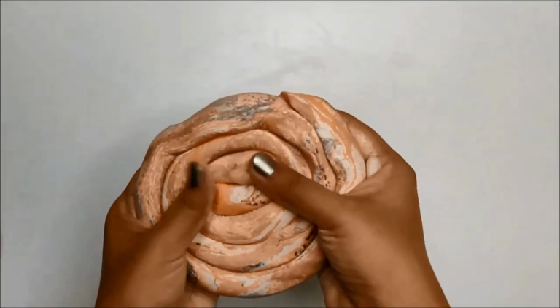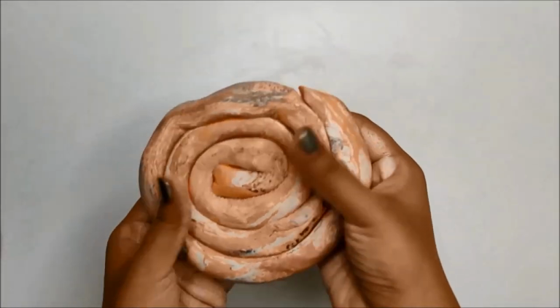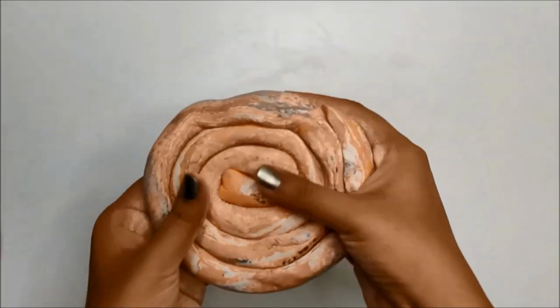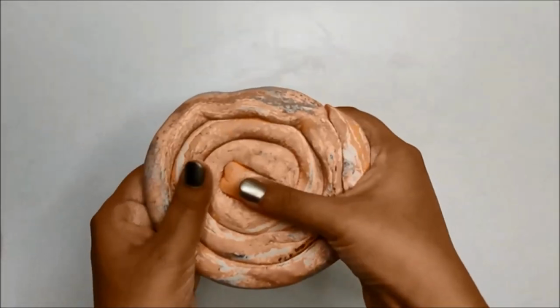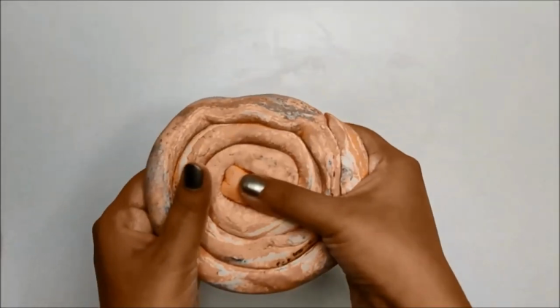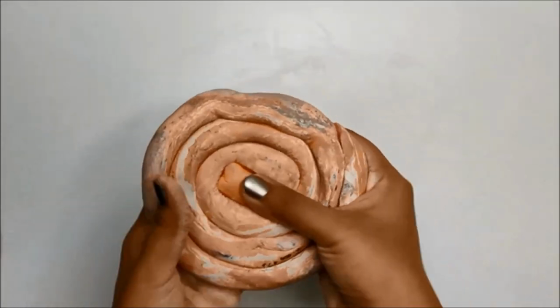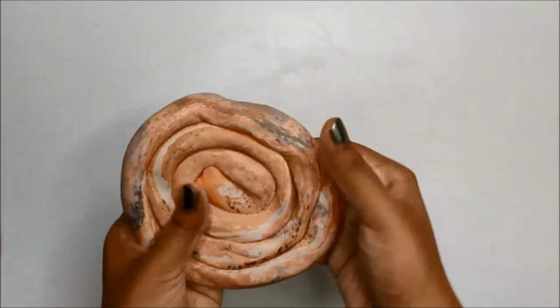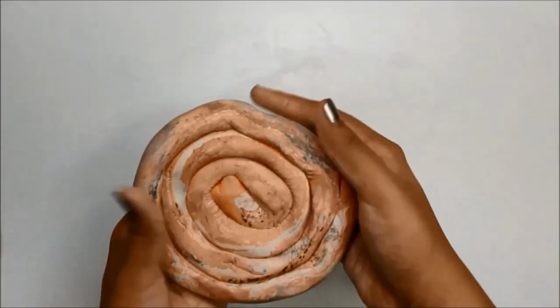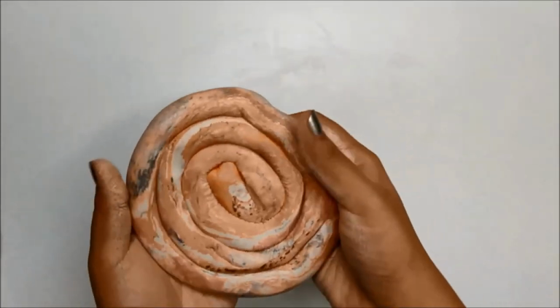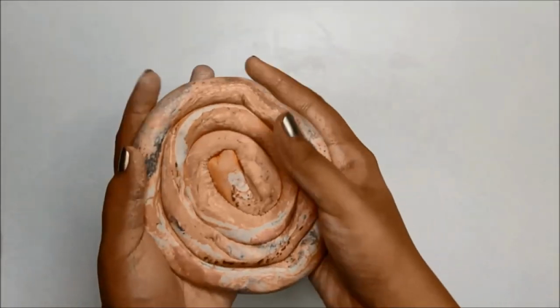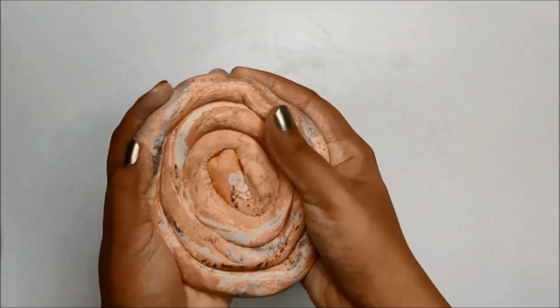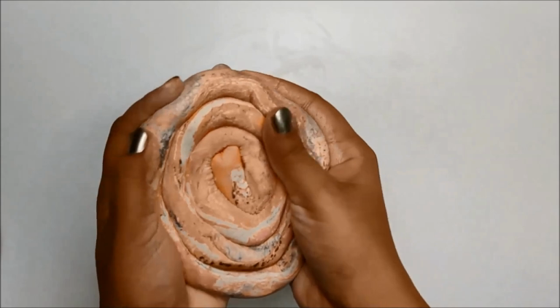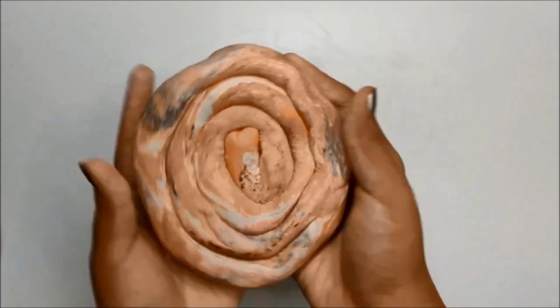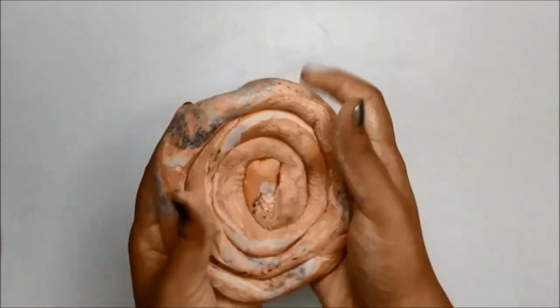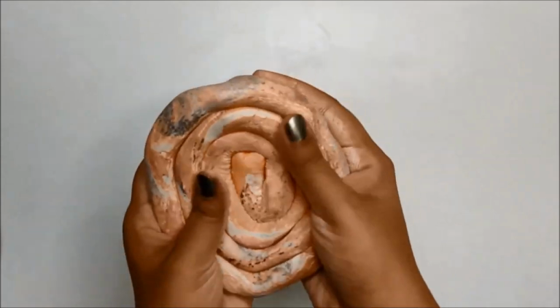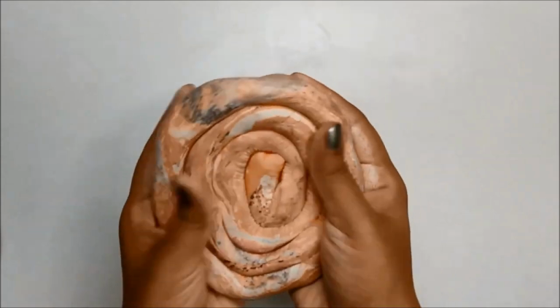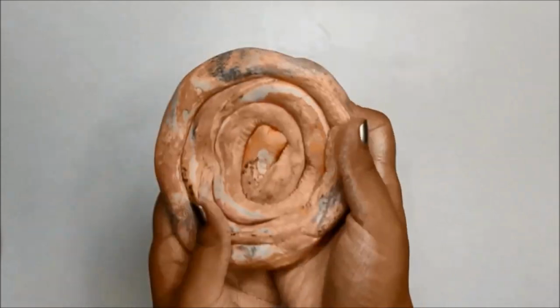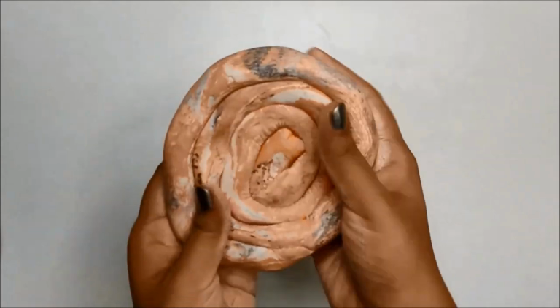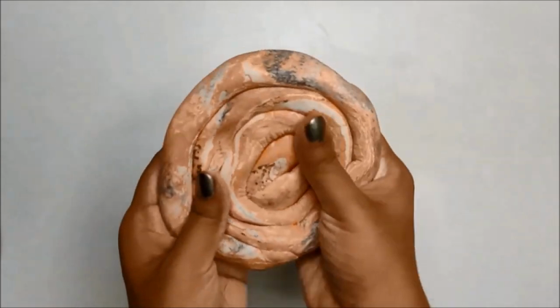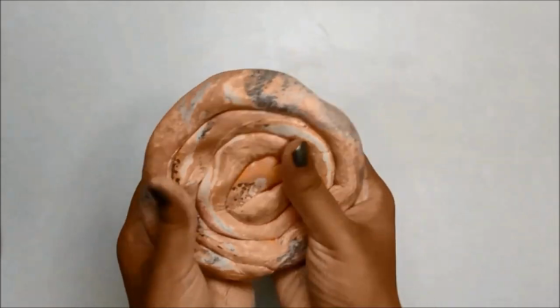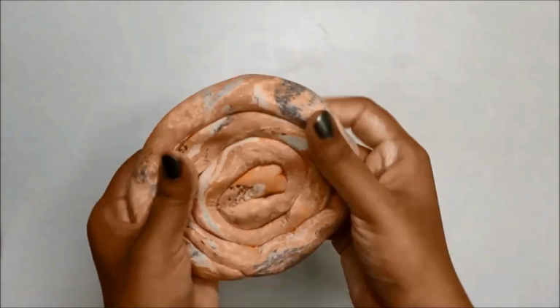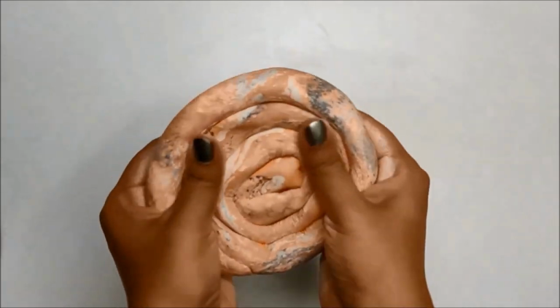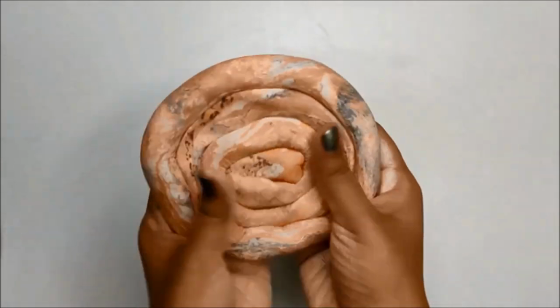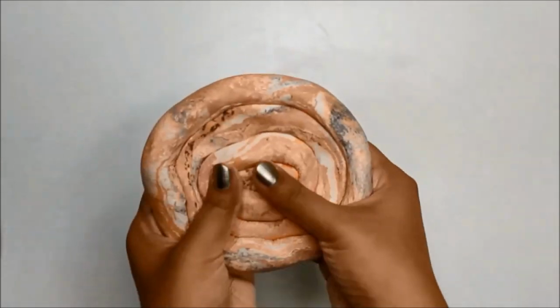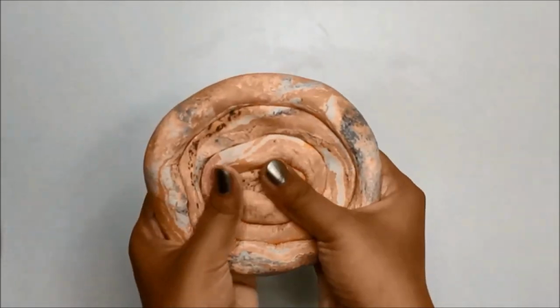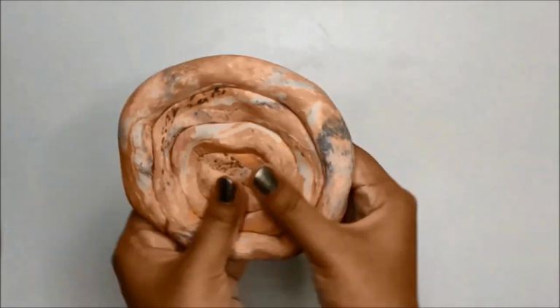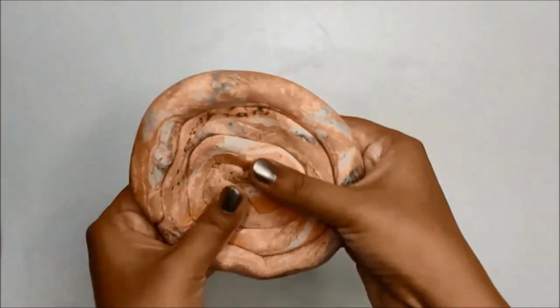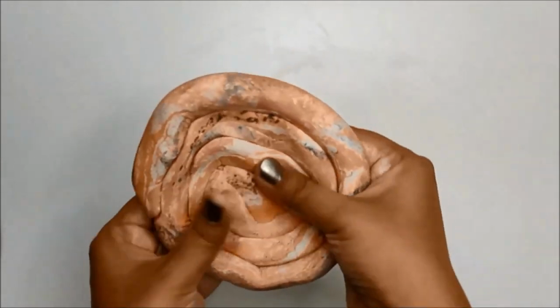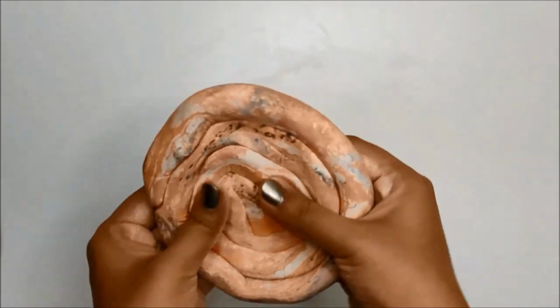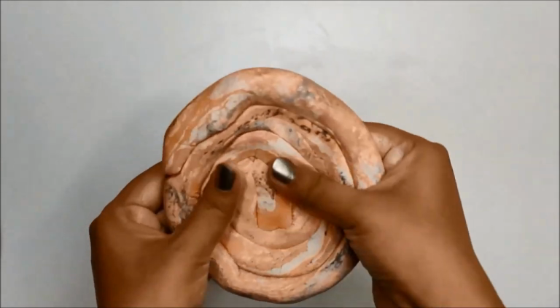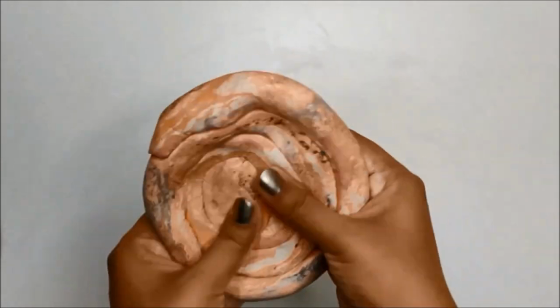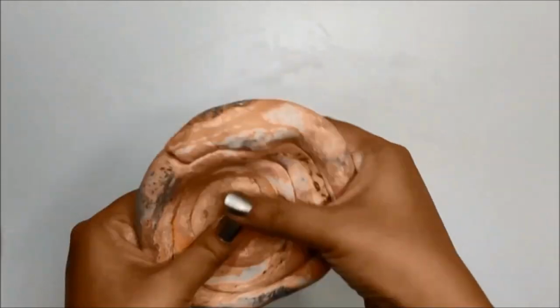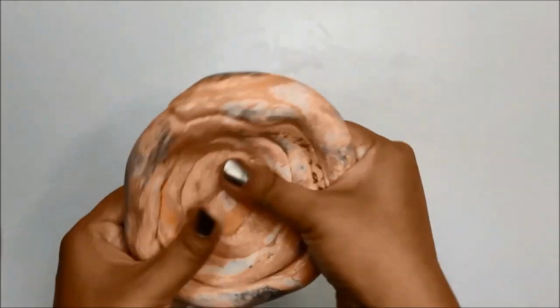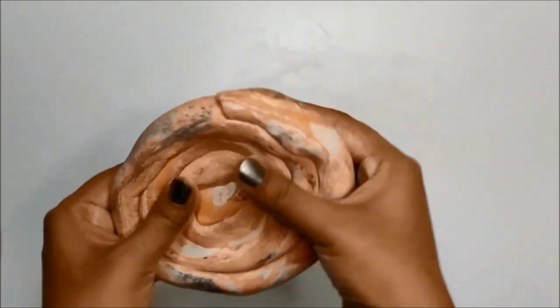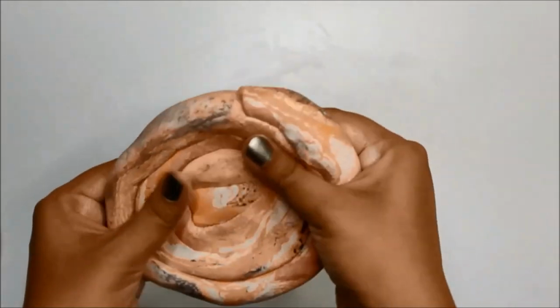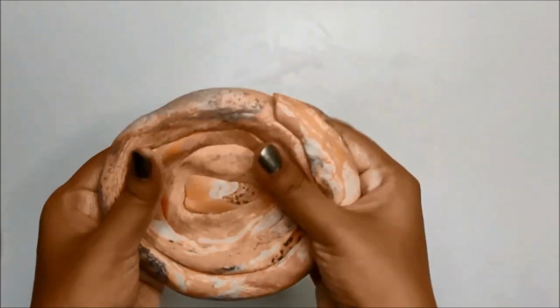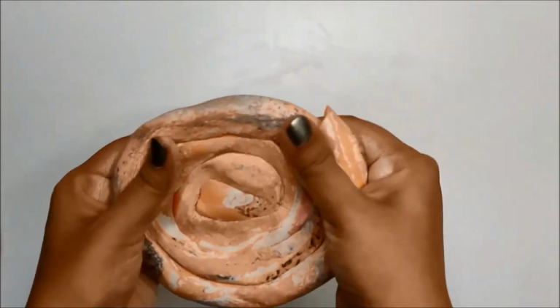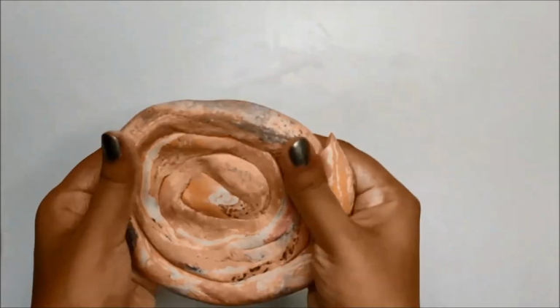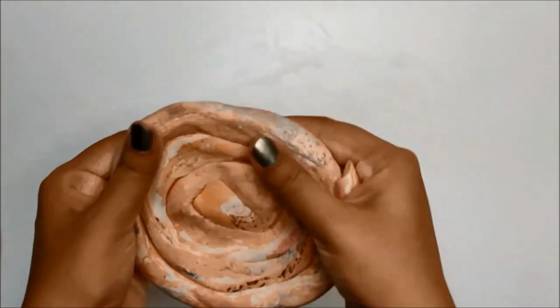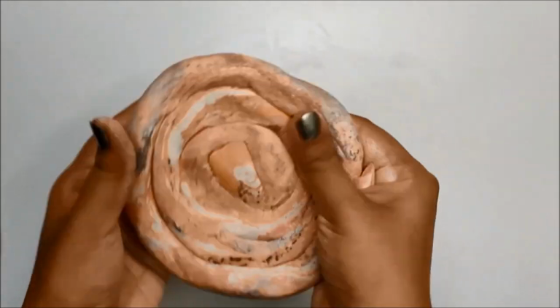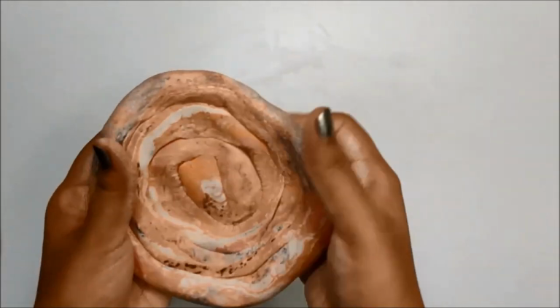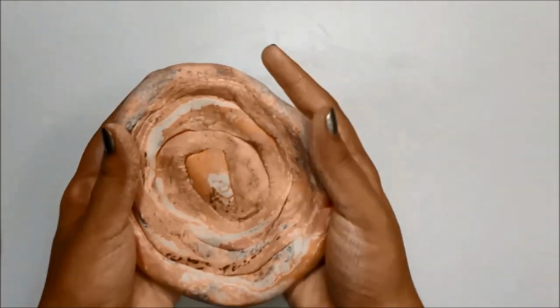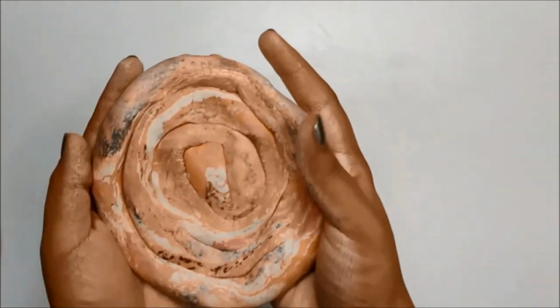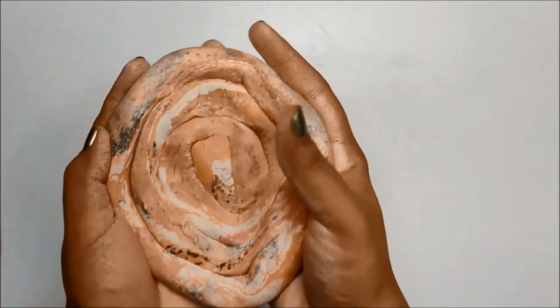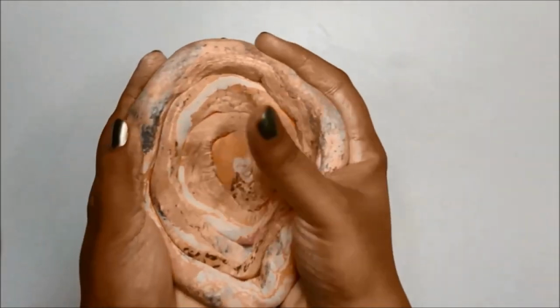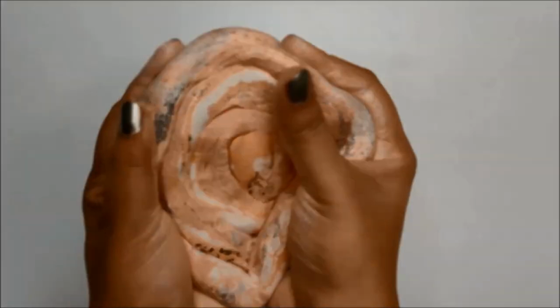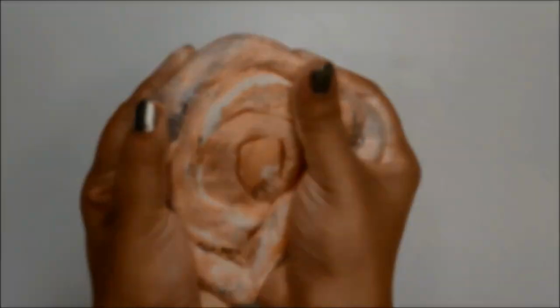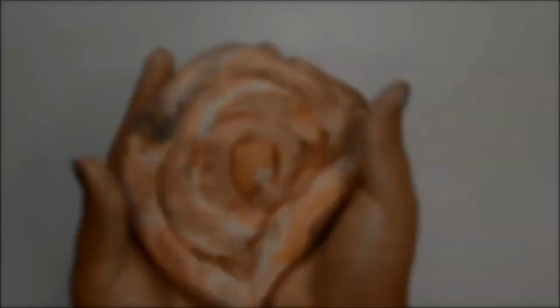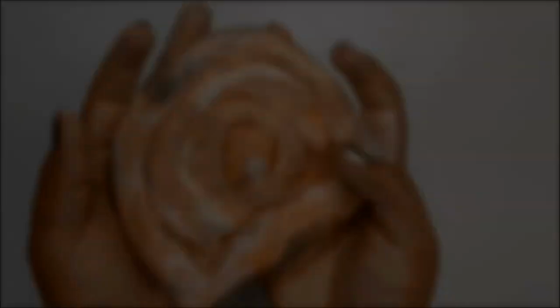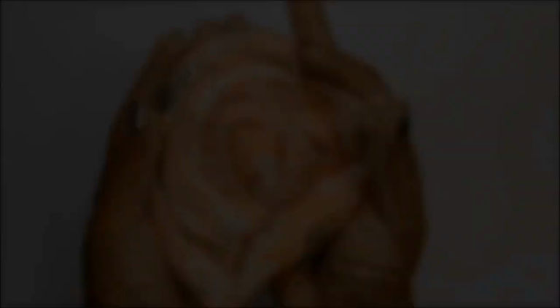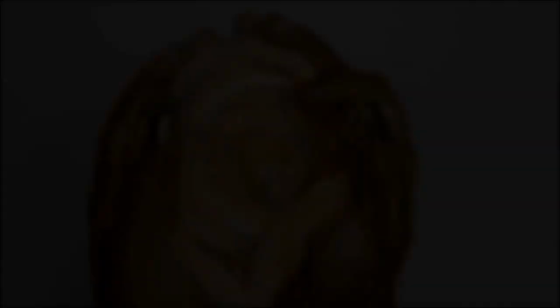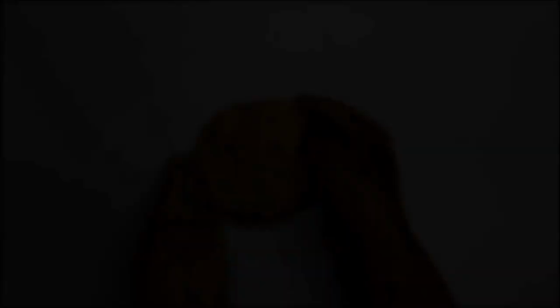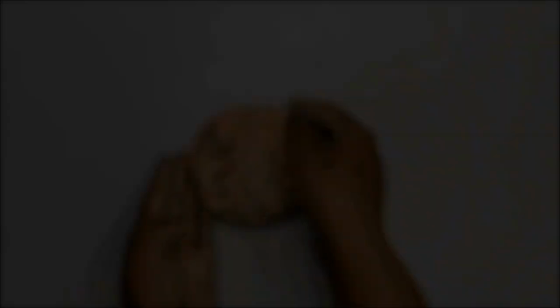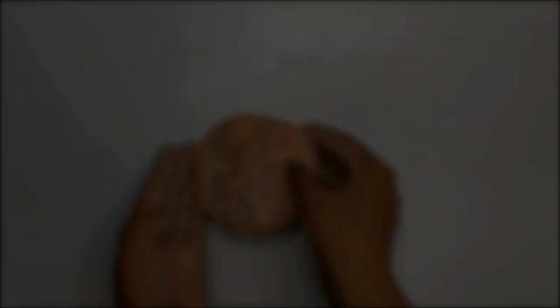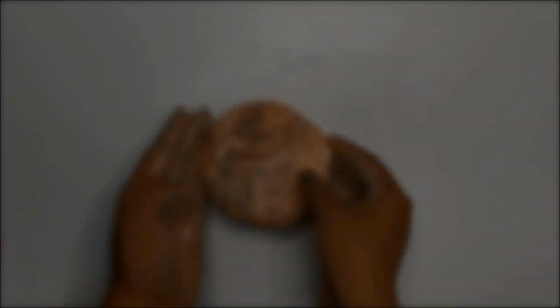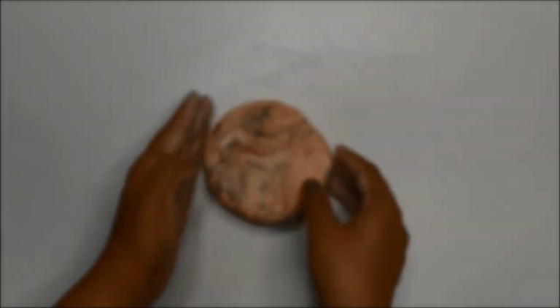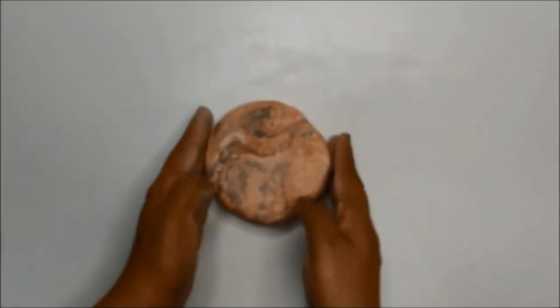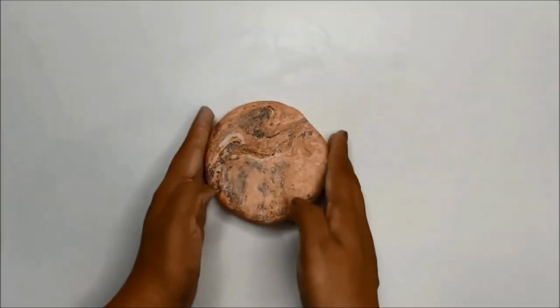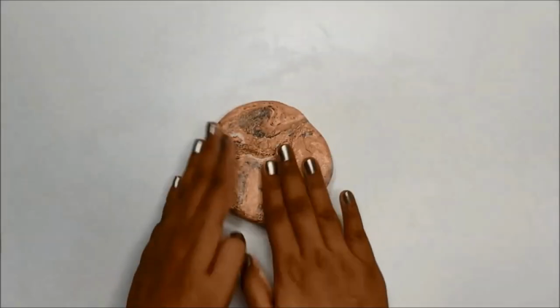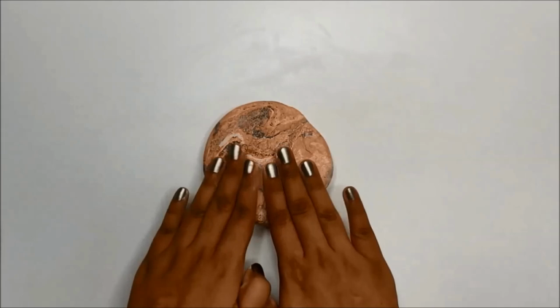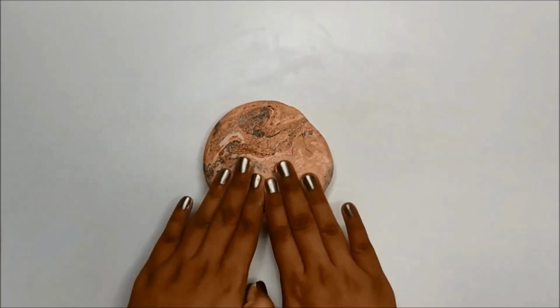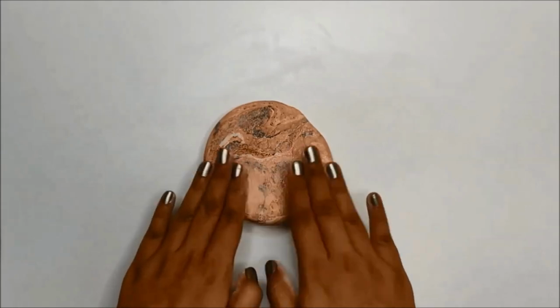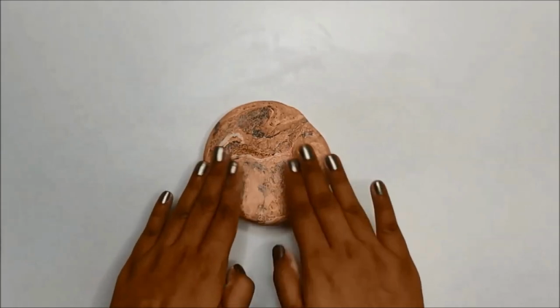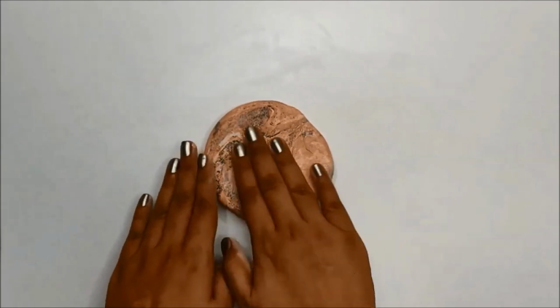Now form a ball of this clay snake, flatten that ball and start rolling it out with a rolling pin like I am showing here.